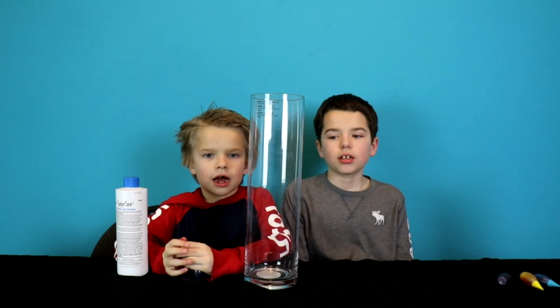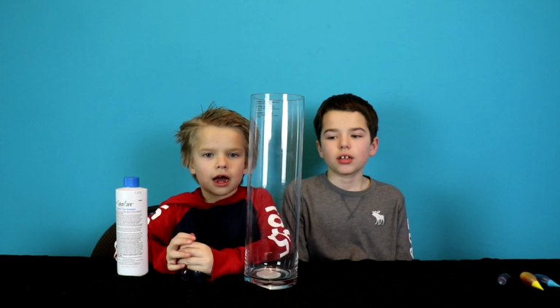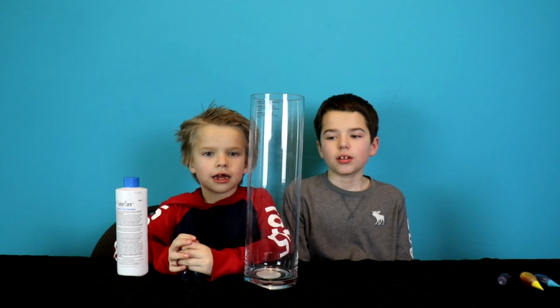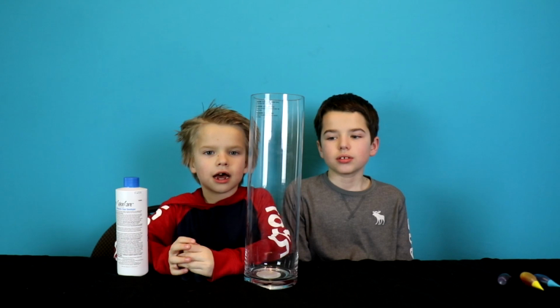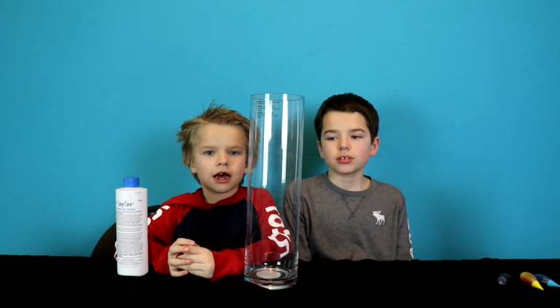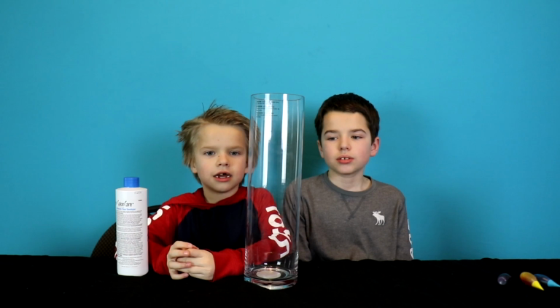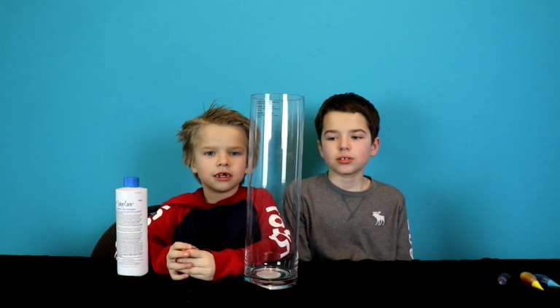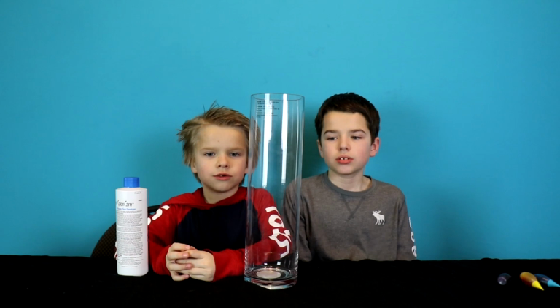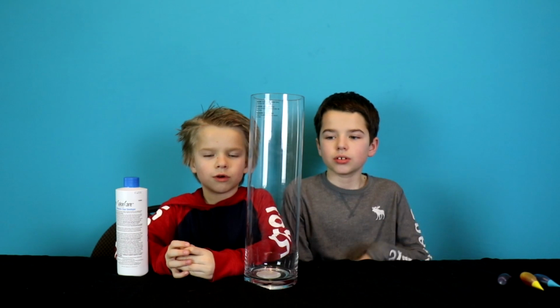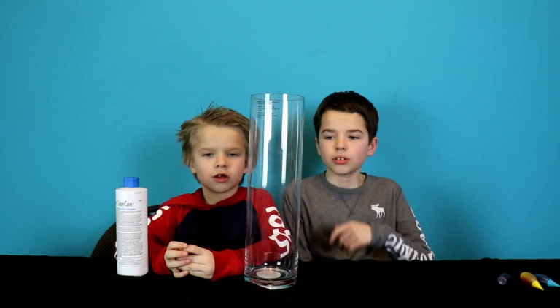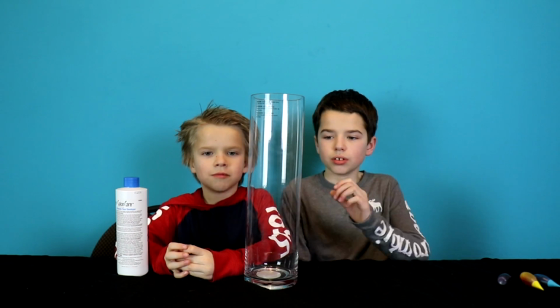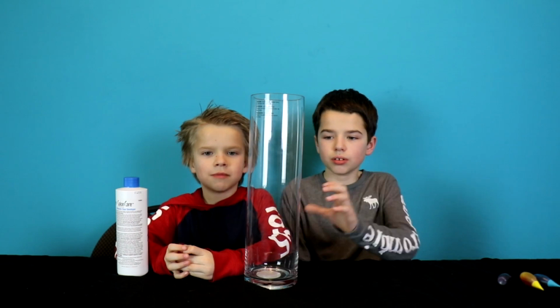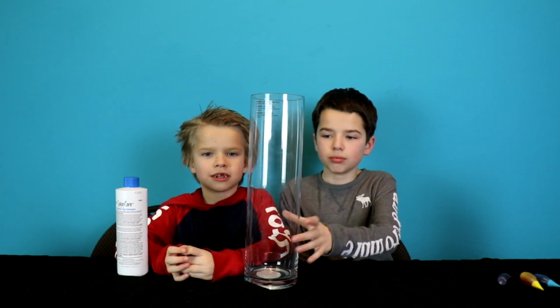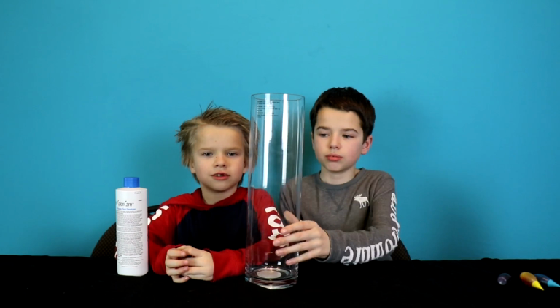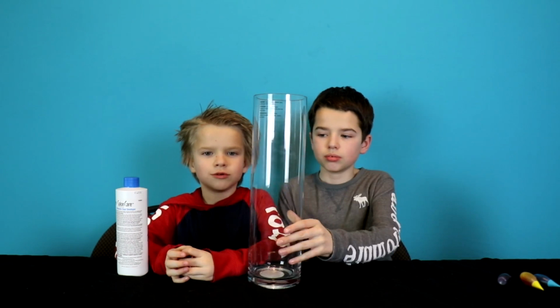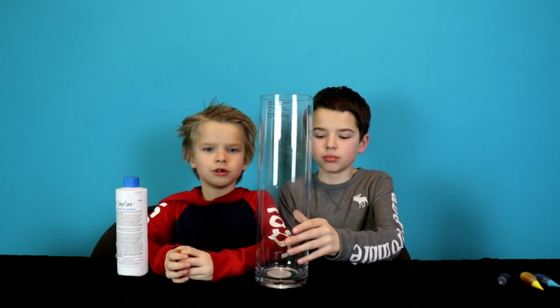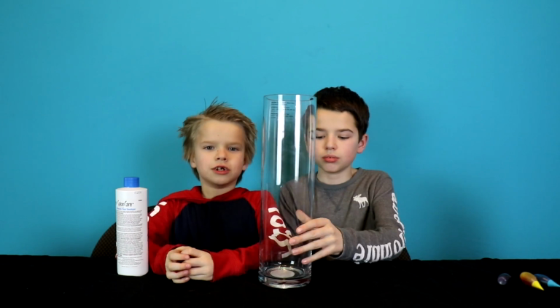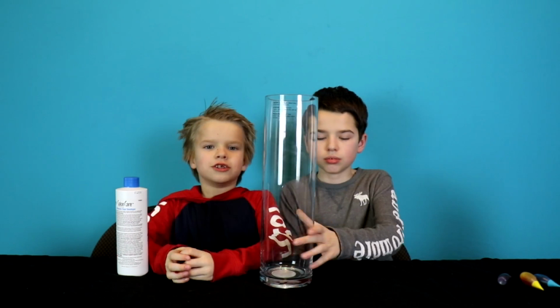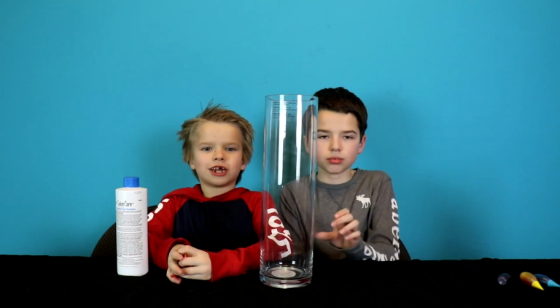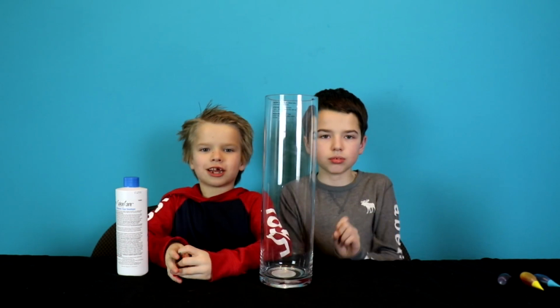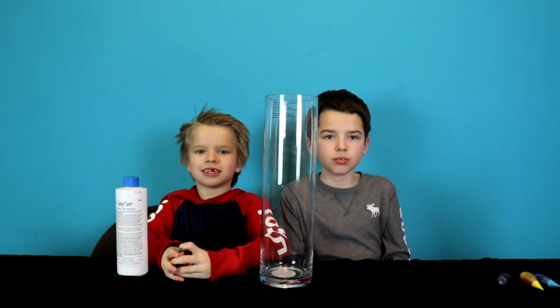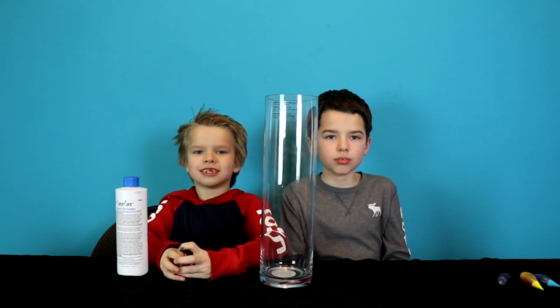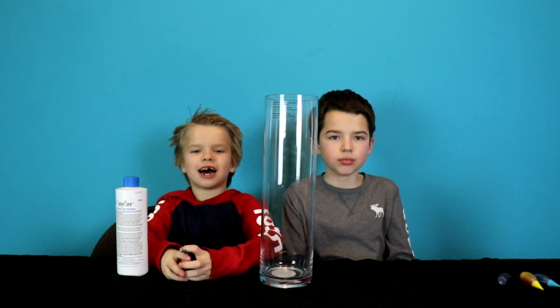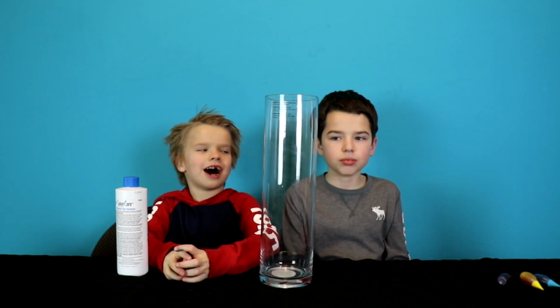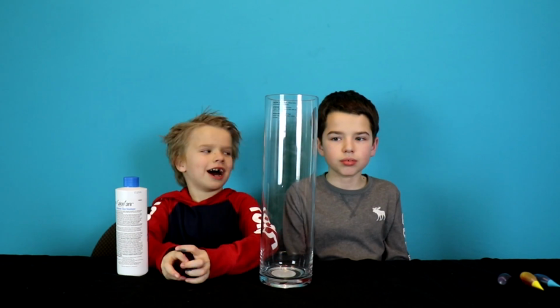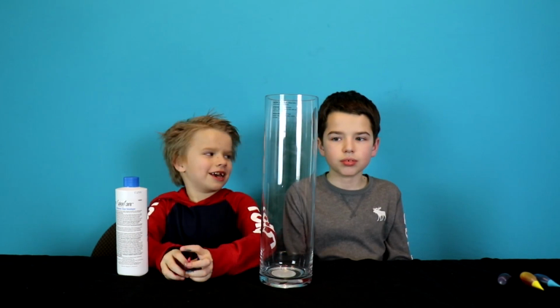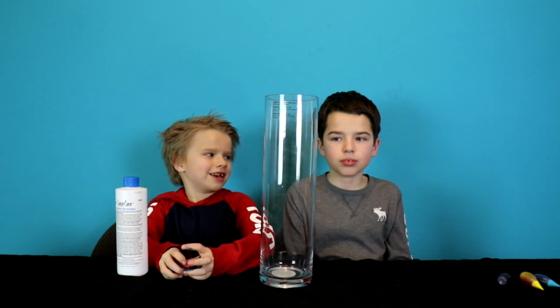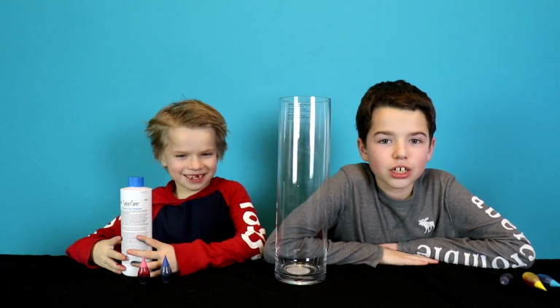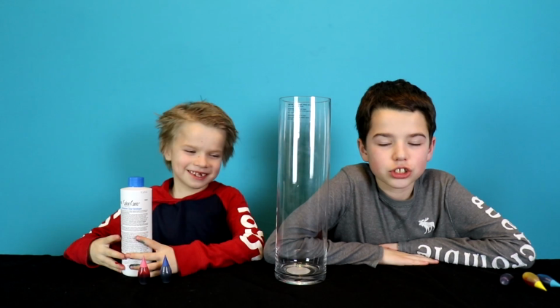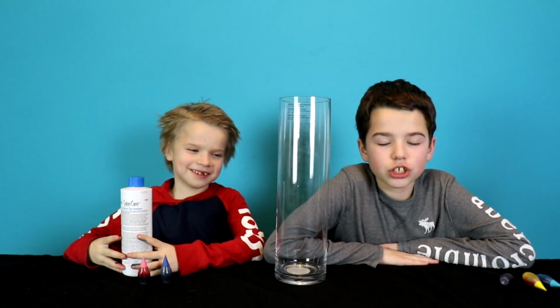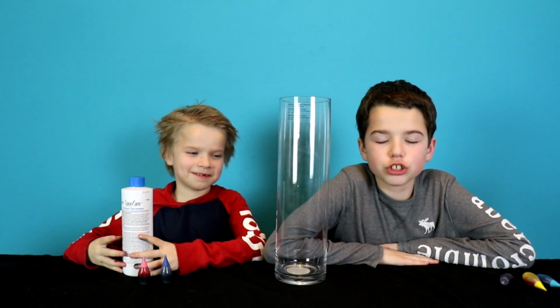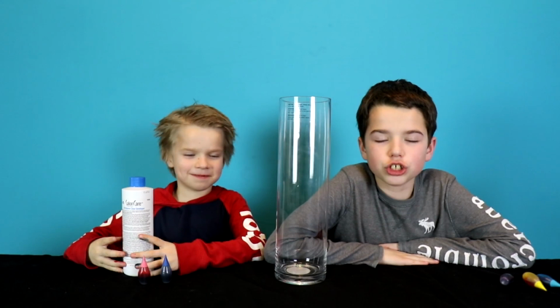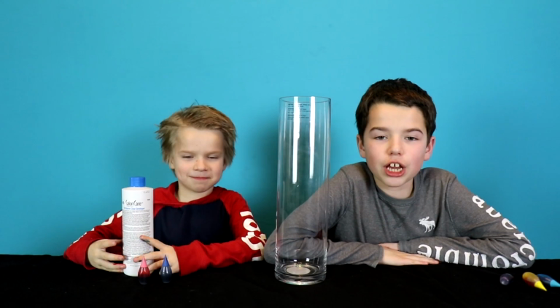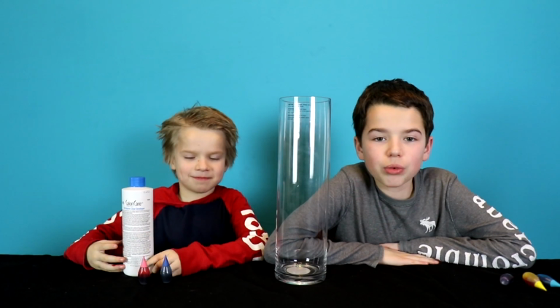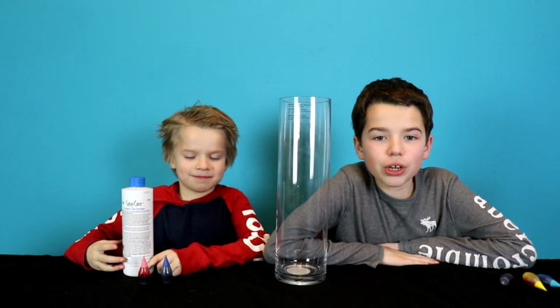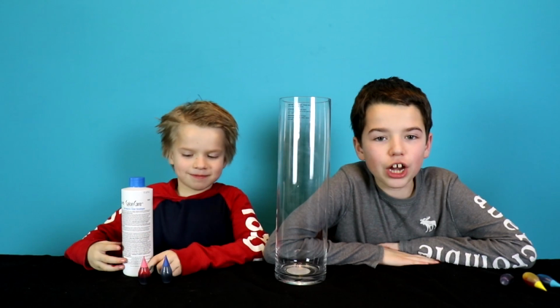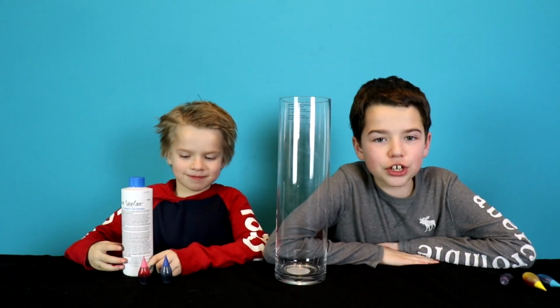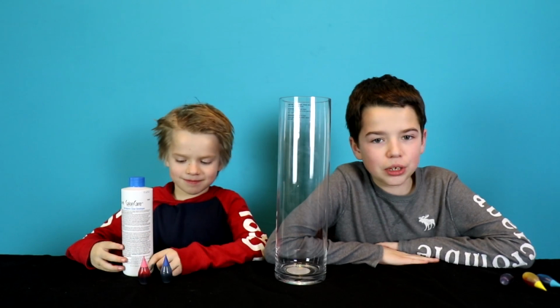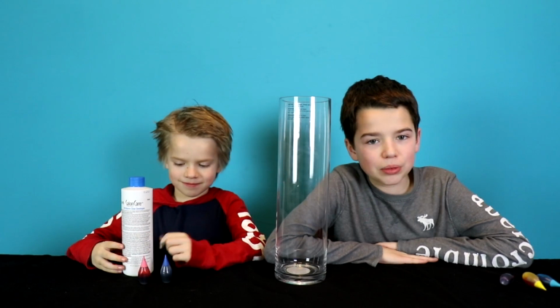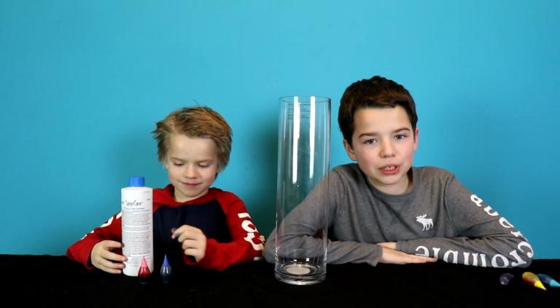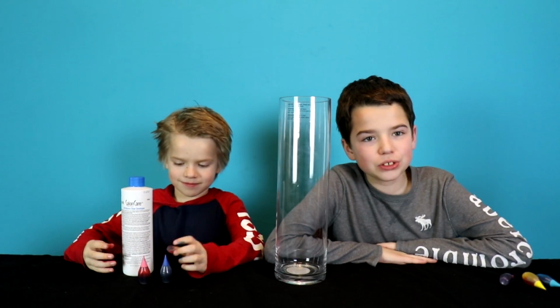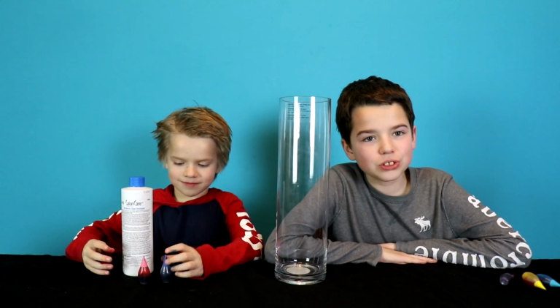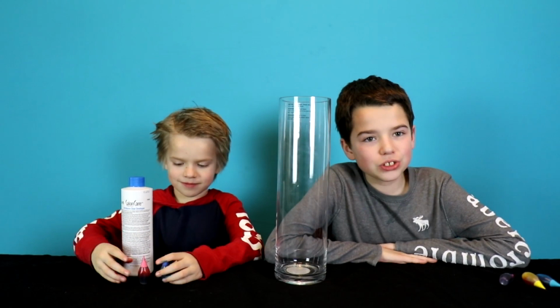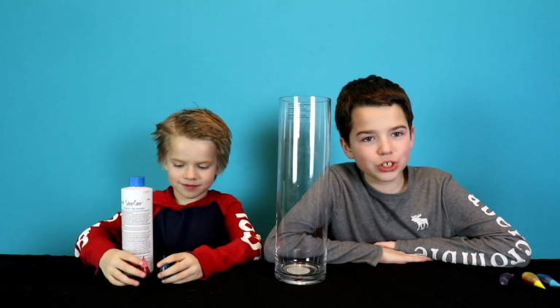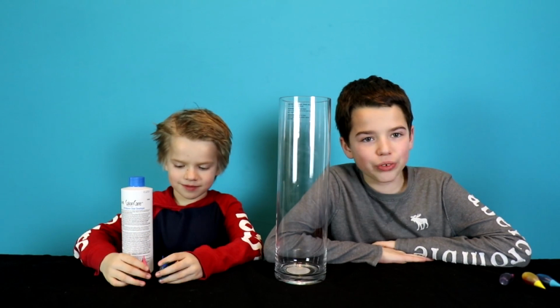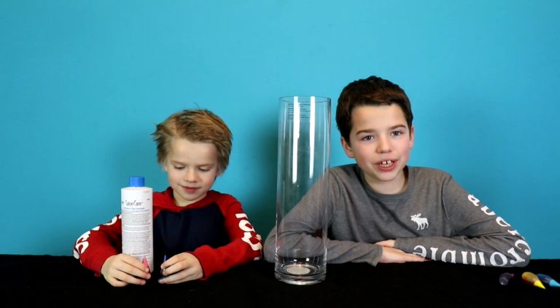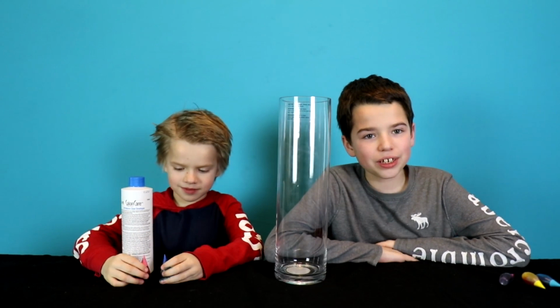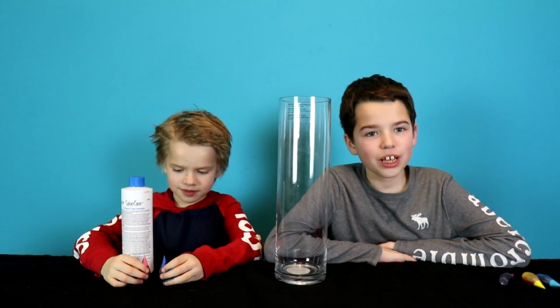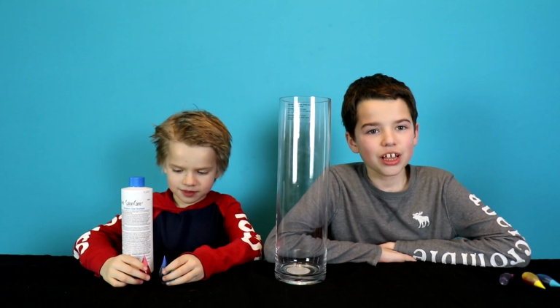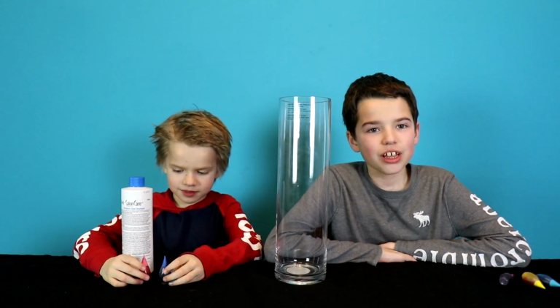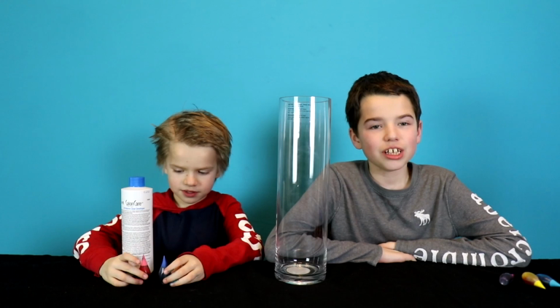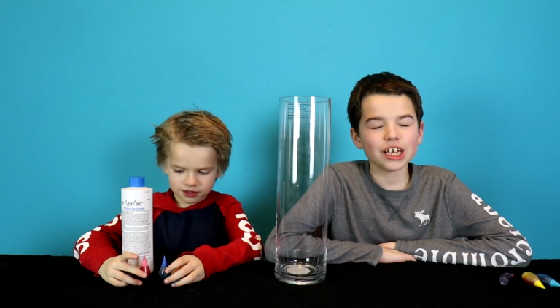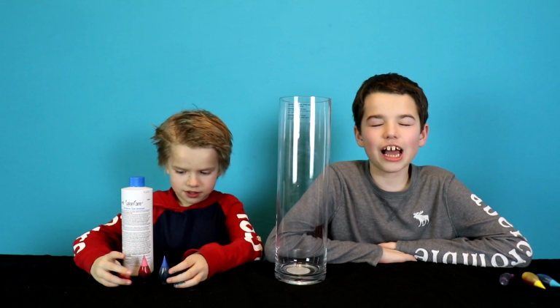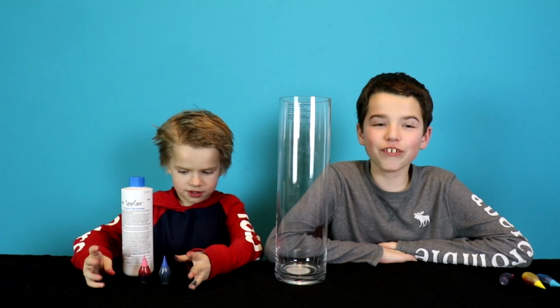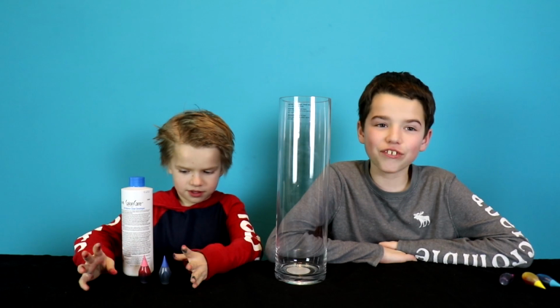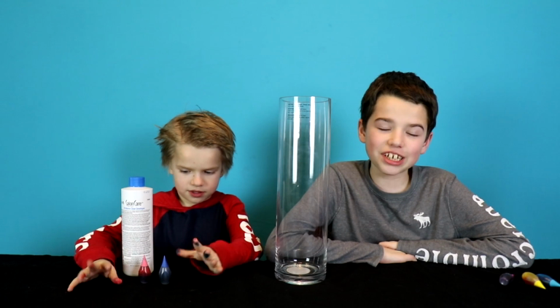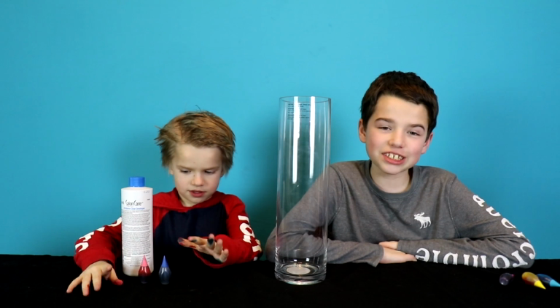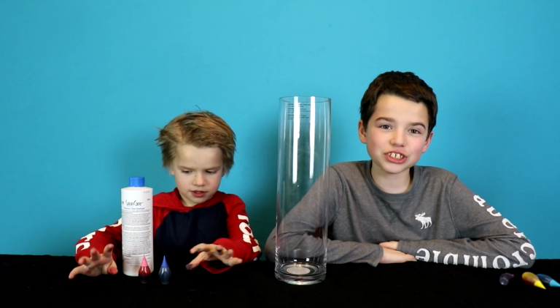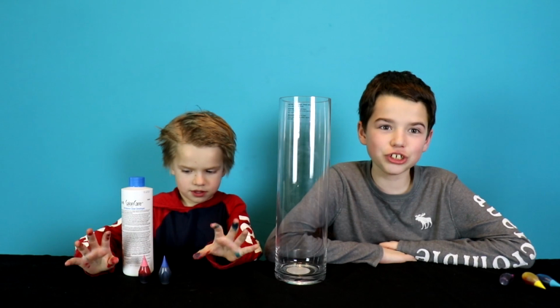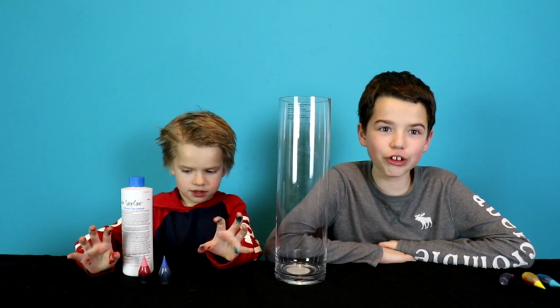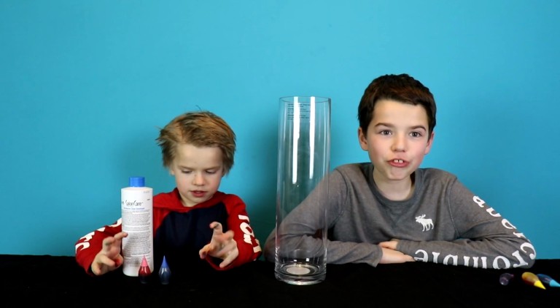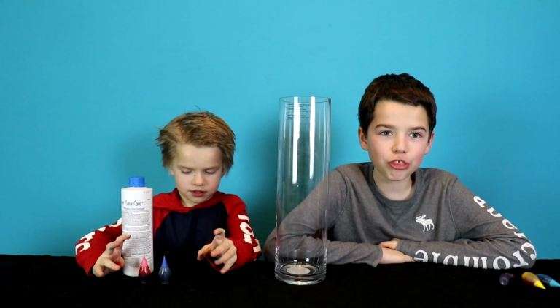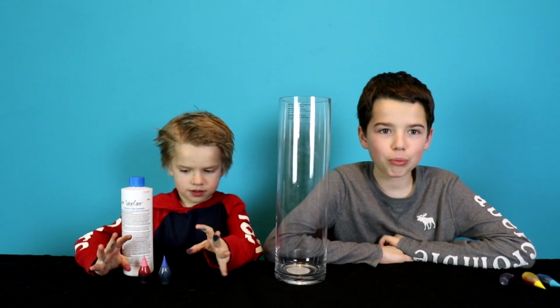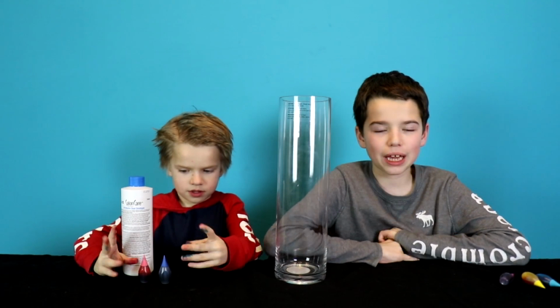Hi guys, welcome back to Jake and Ty. So today we are gonna be doing elephant's toothpaste.